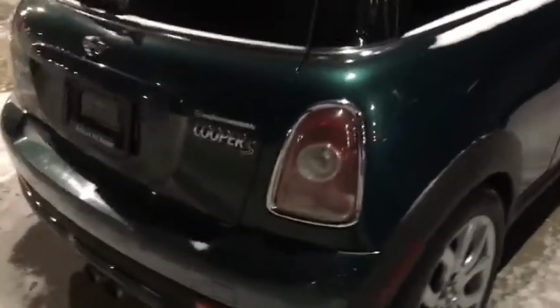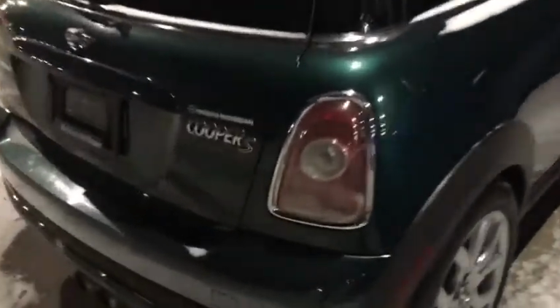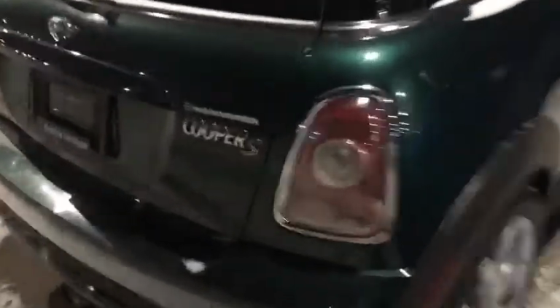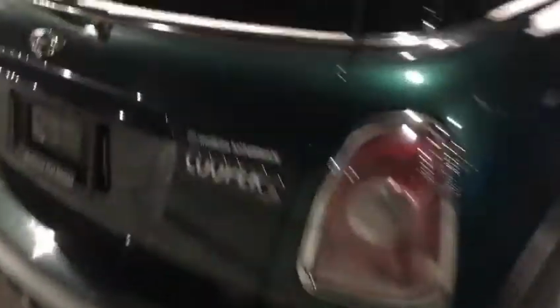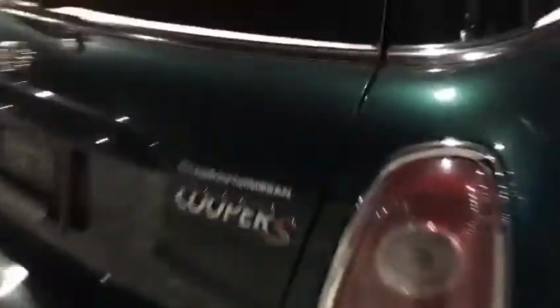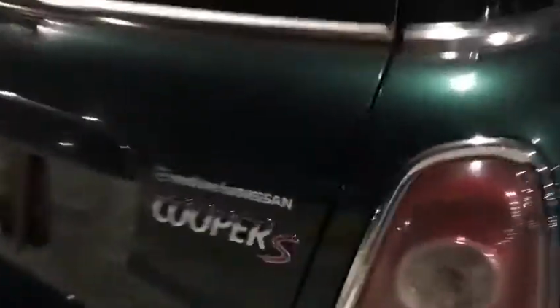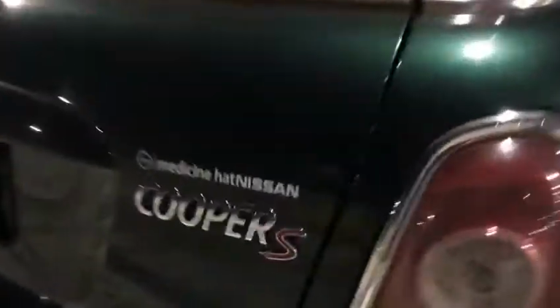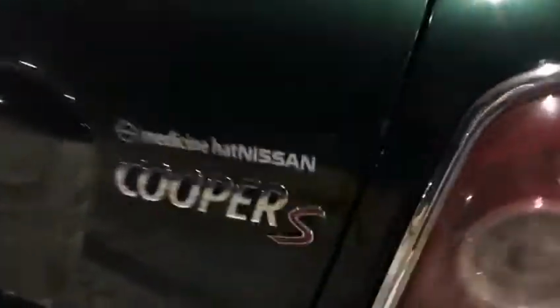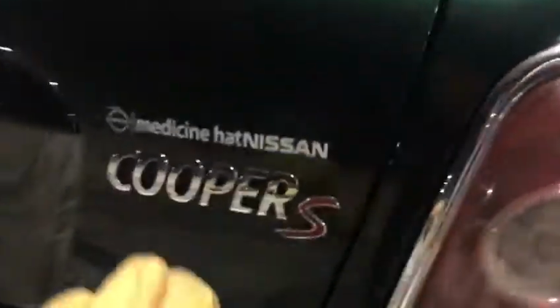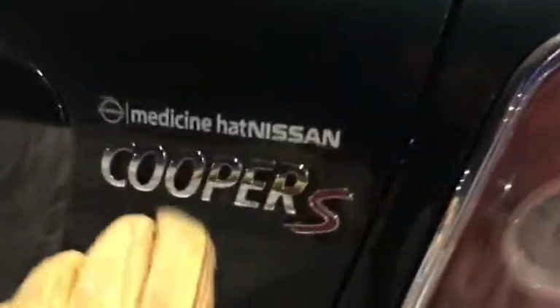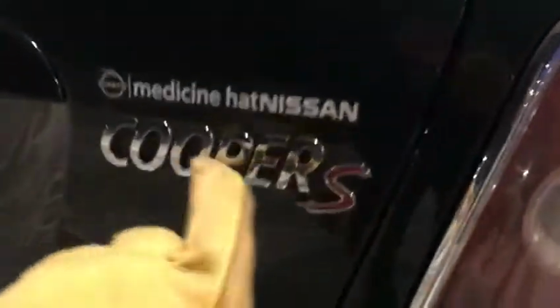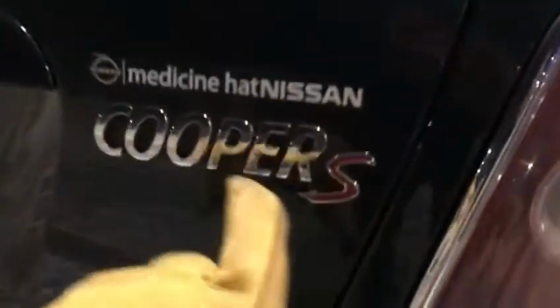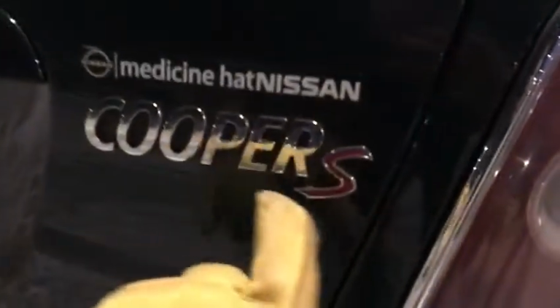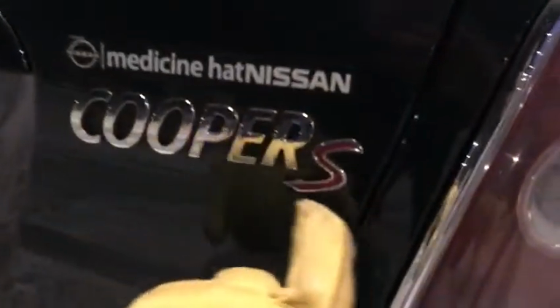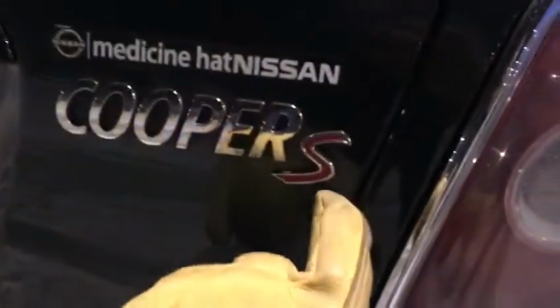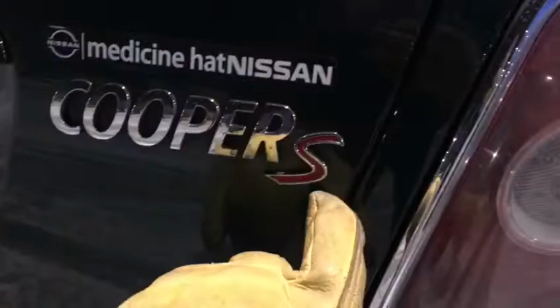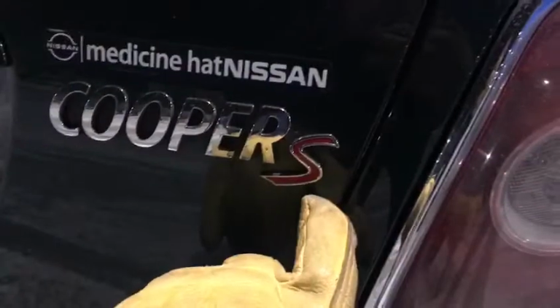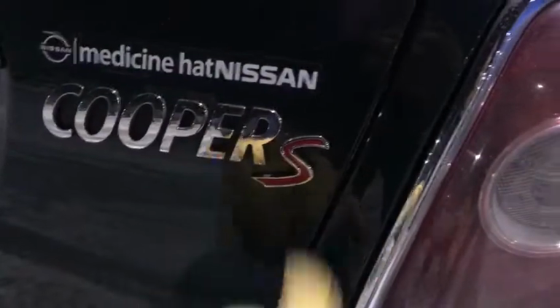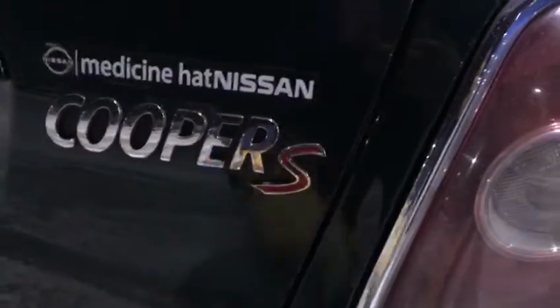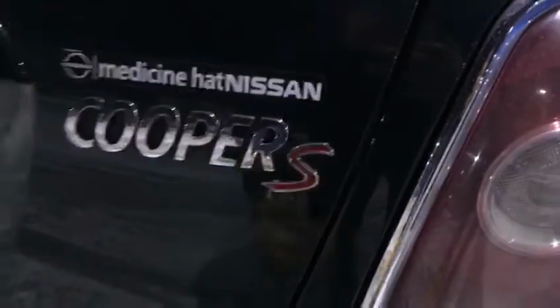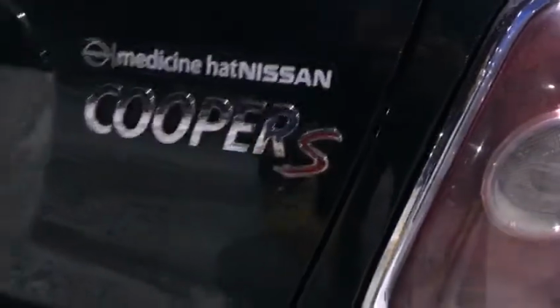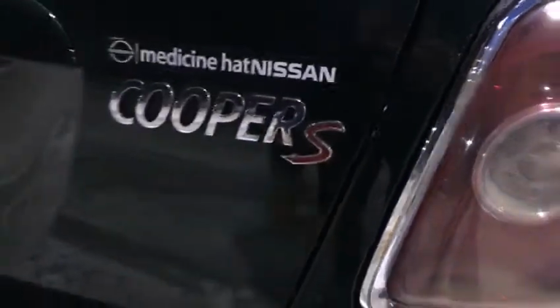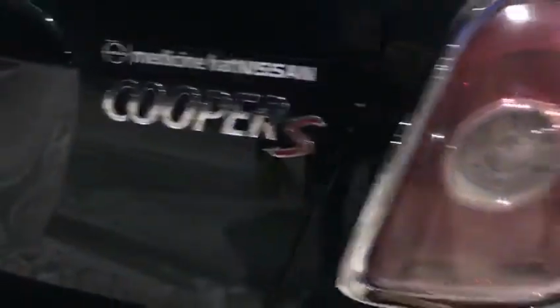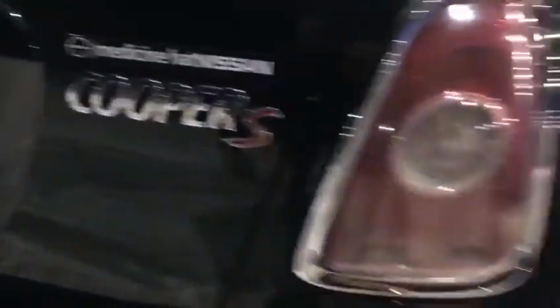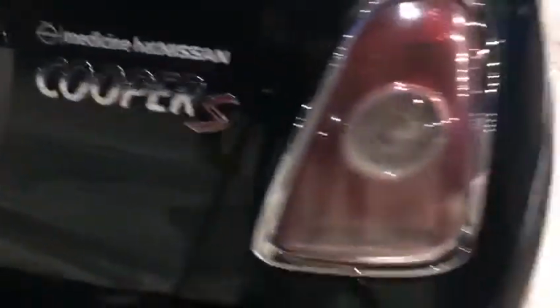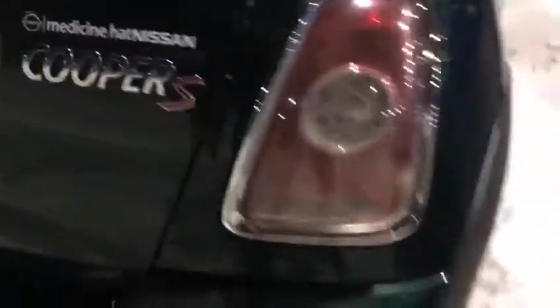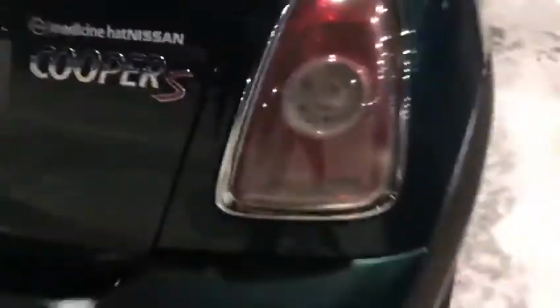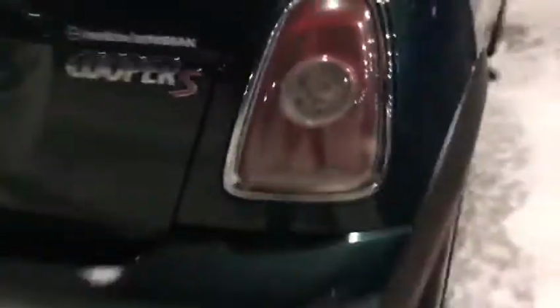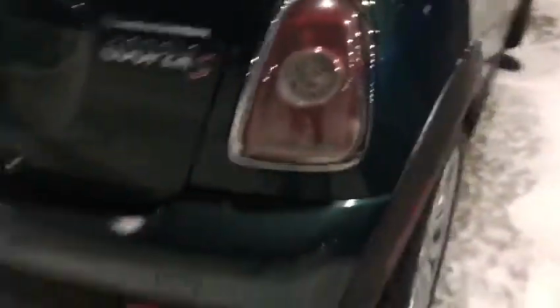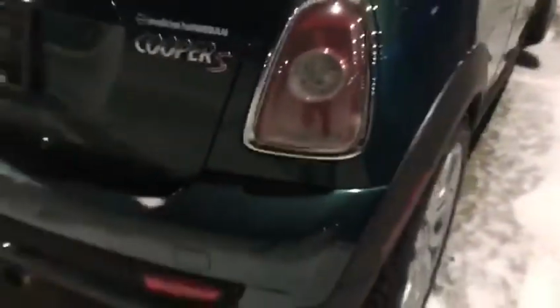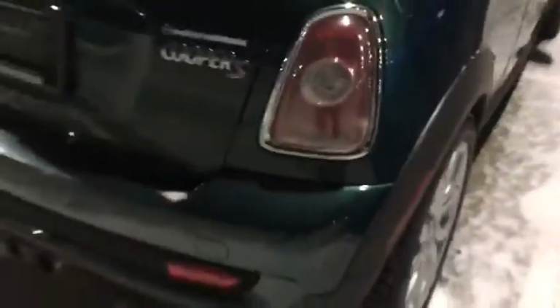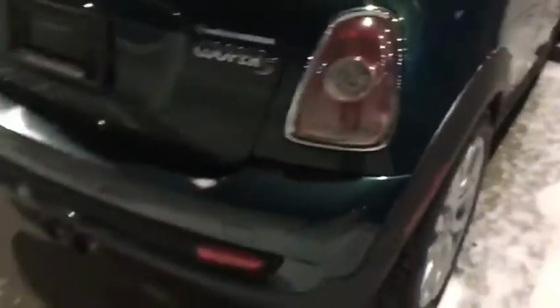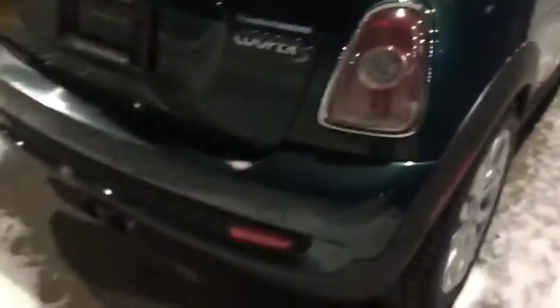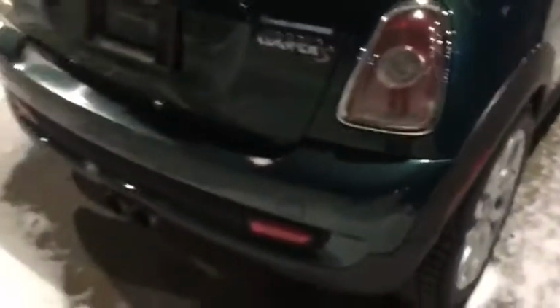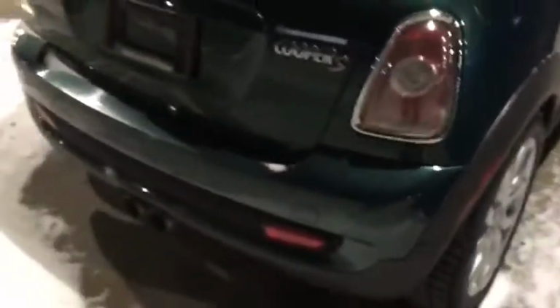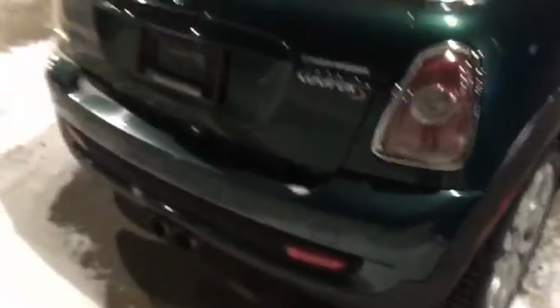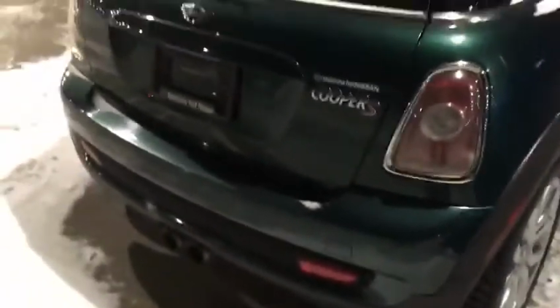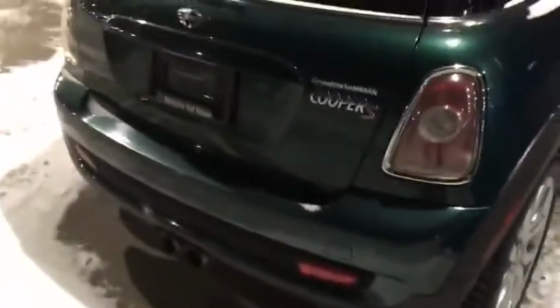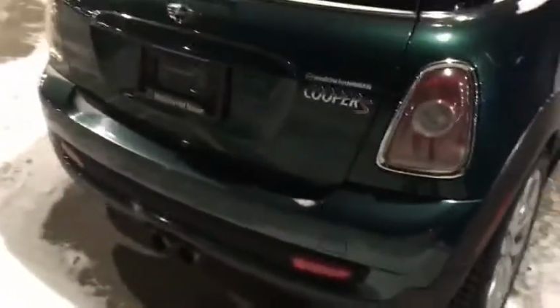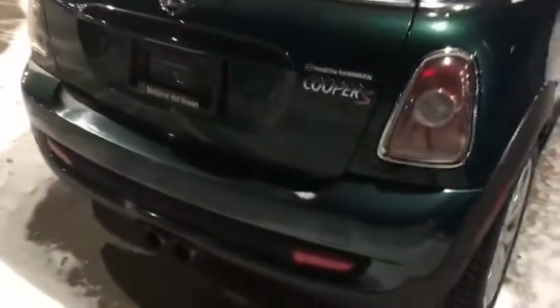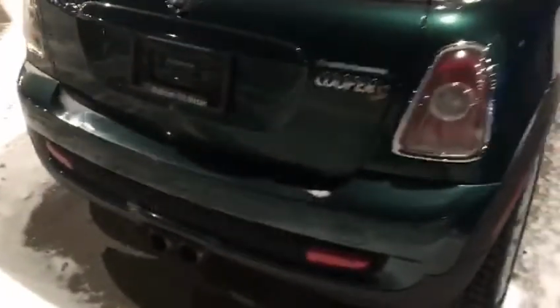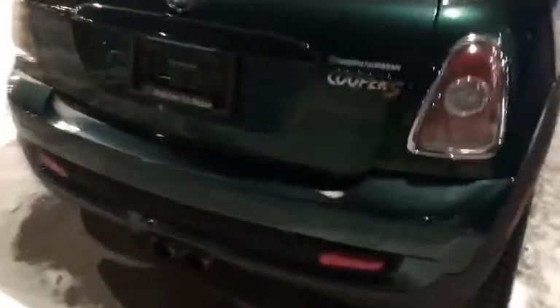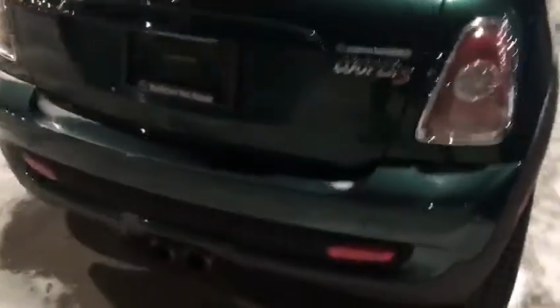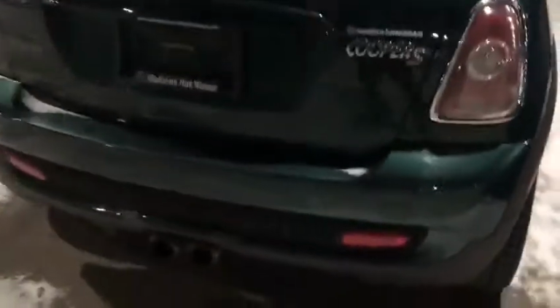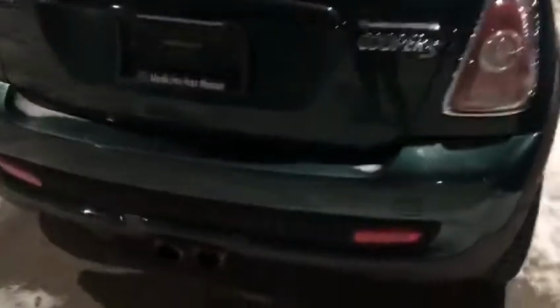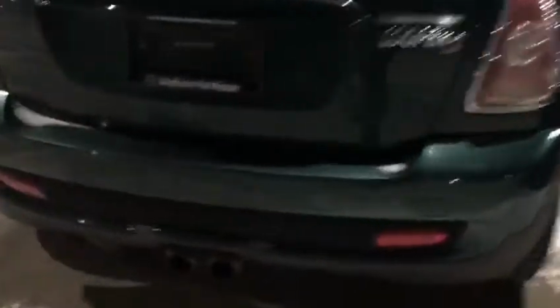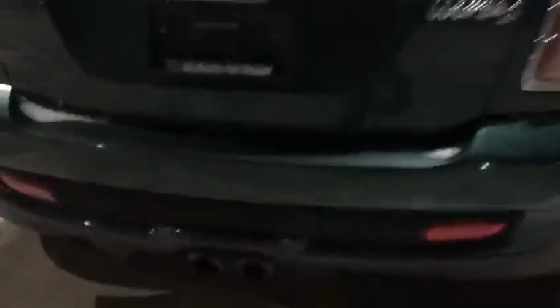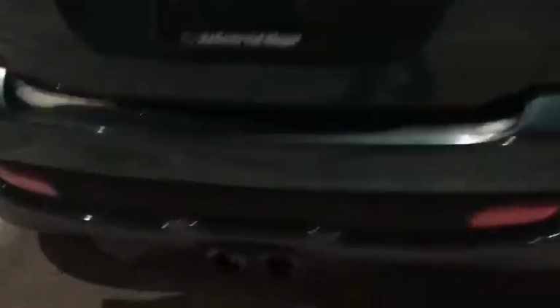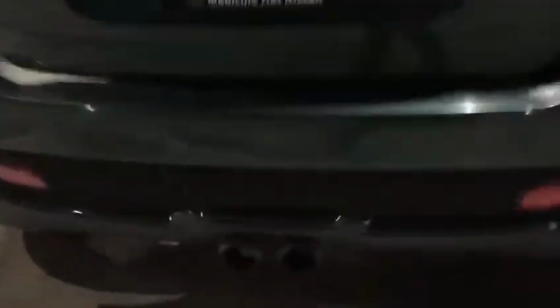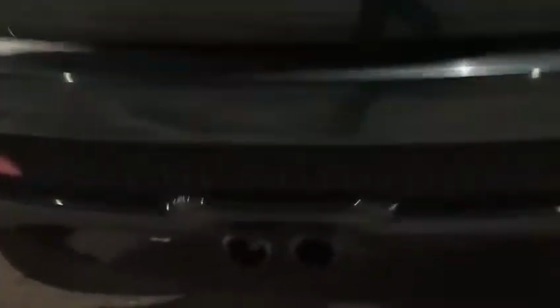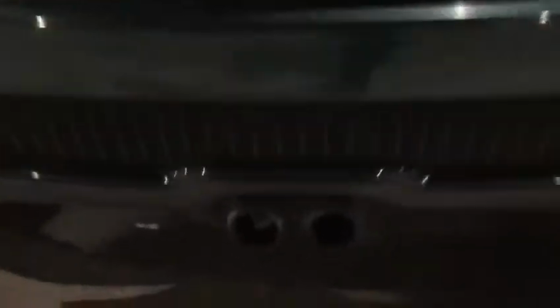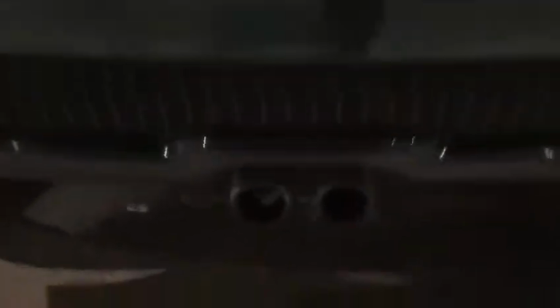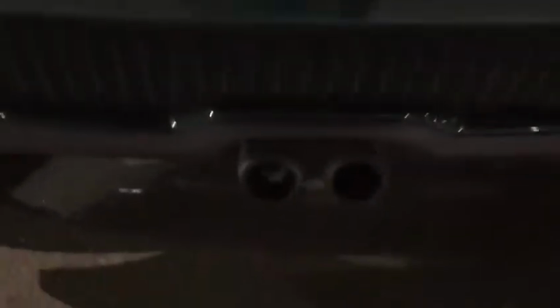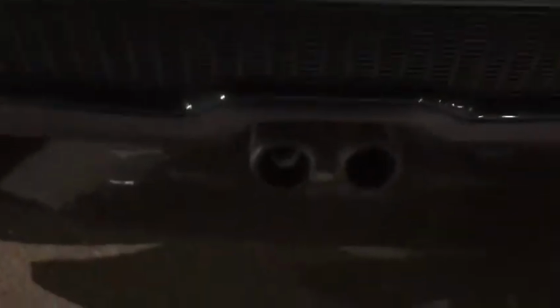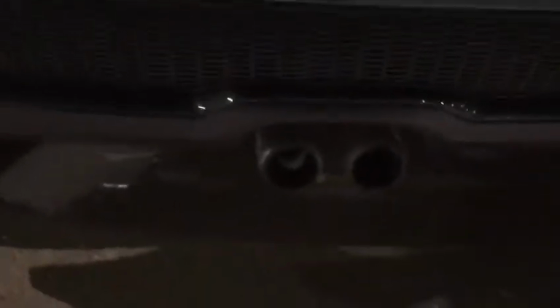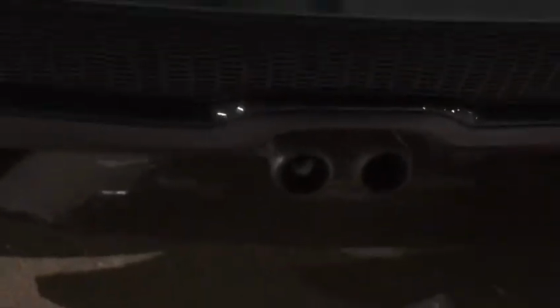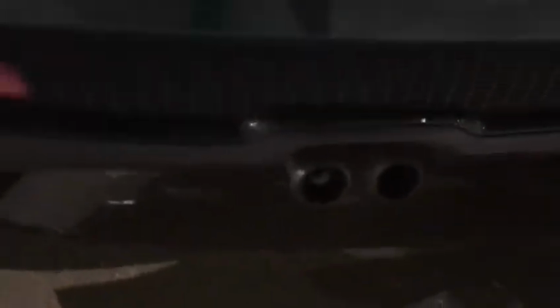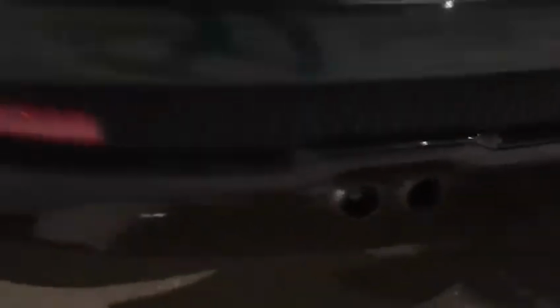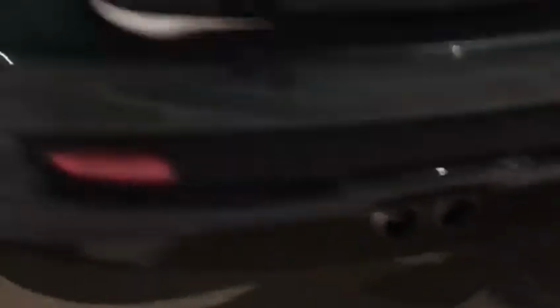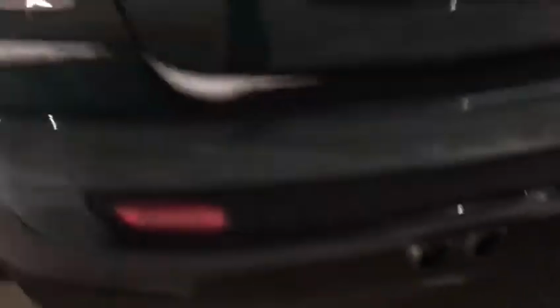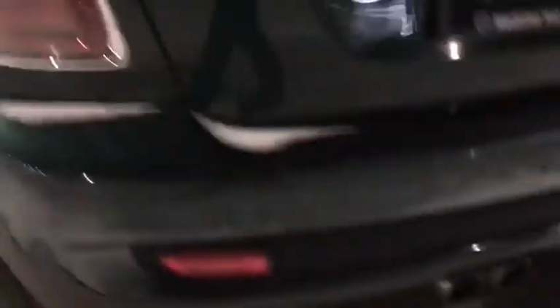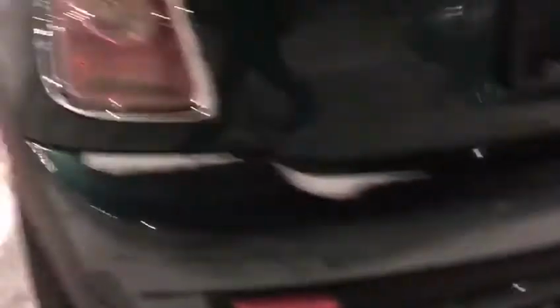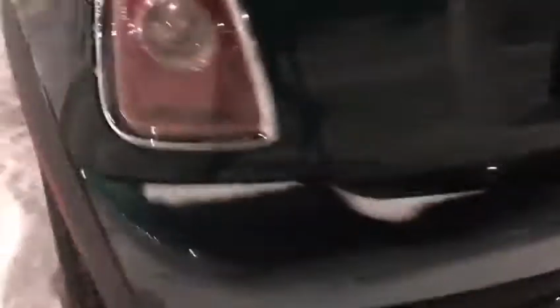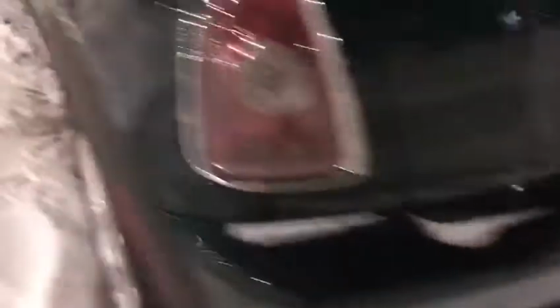Just look at that Cooper badging and the S on there — great little thing. Dual exhaust at the back.